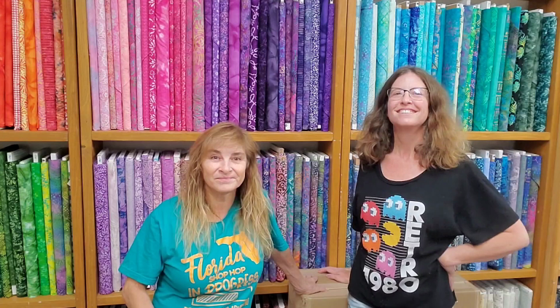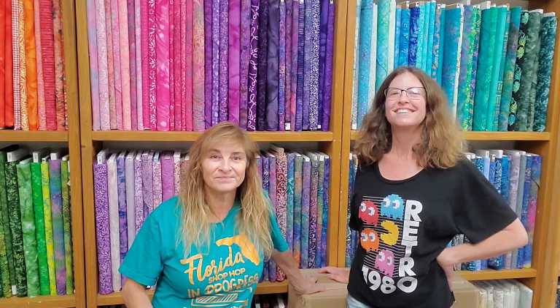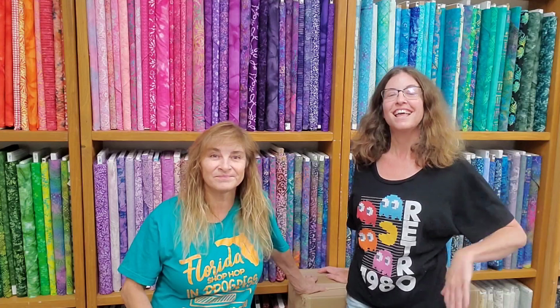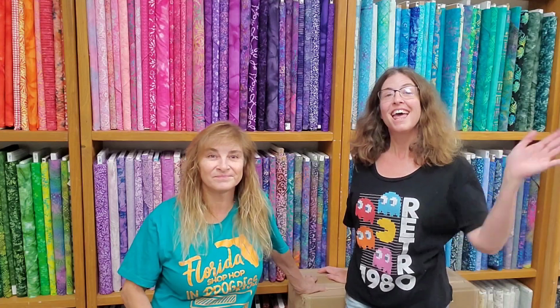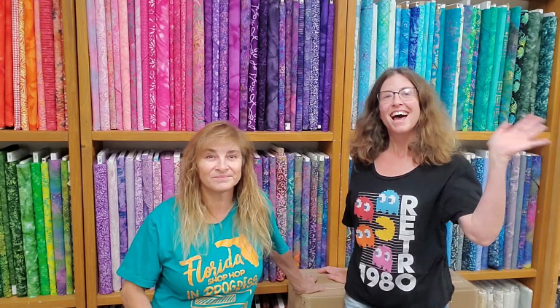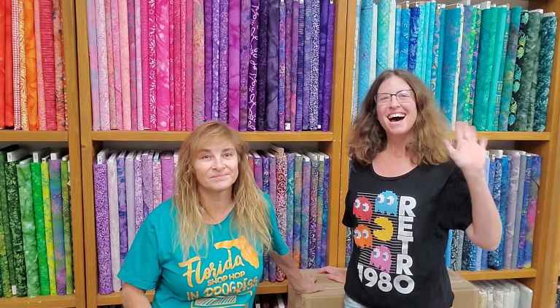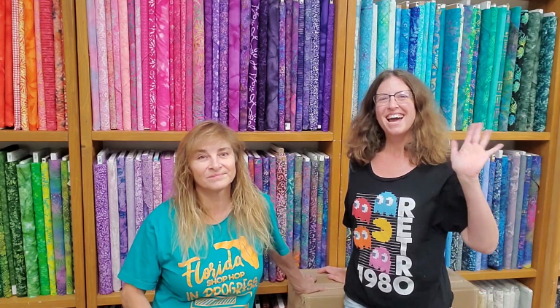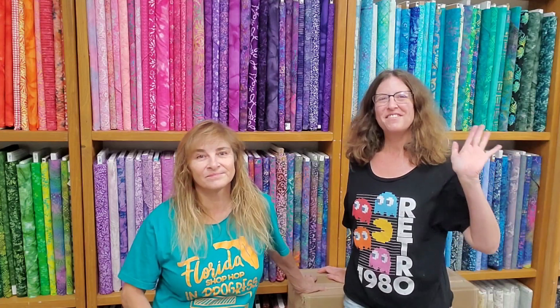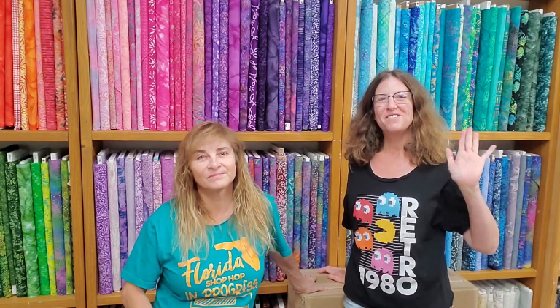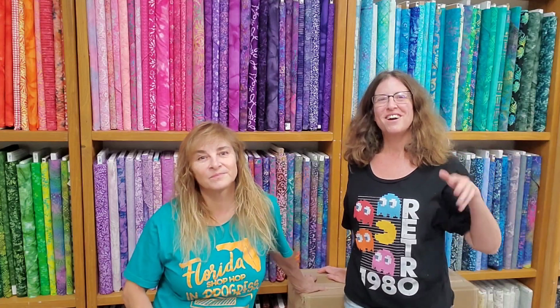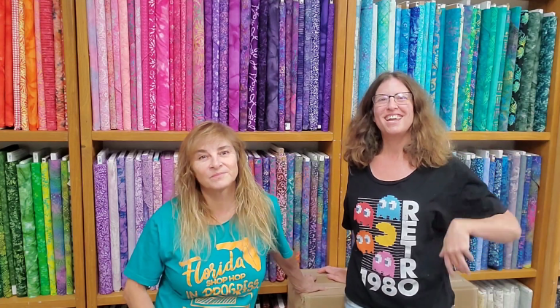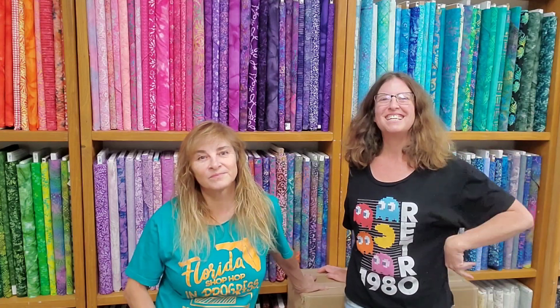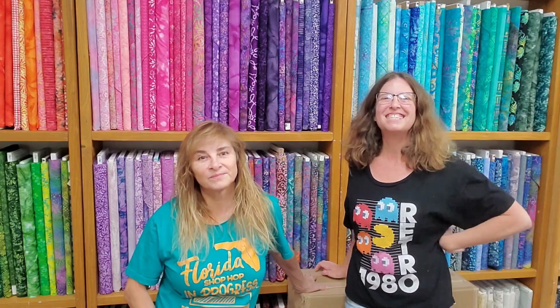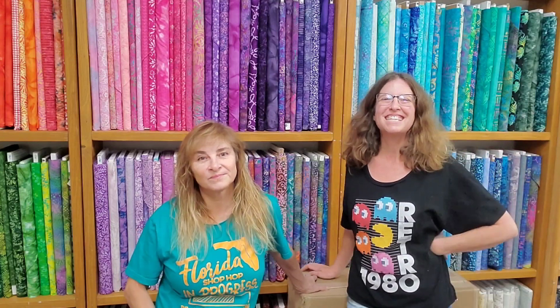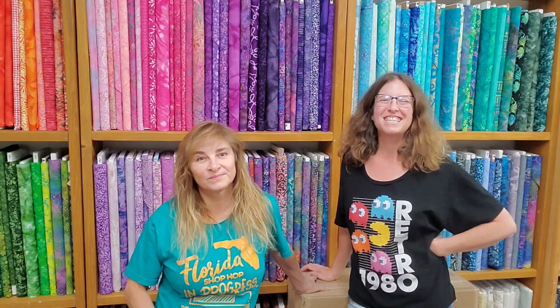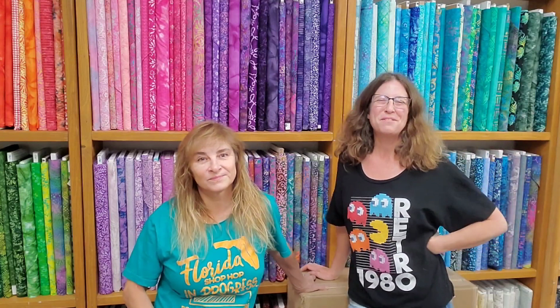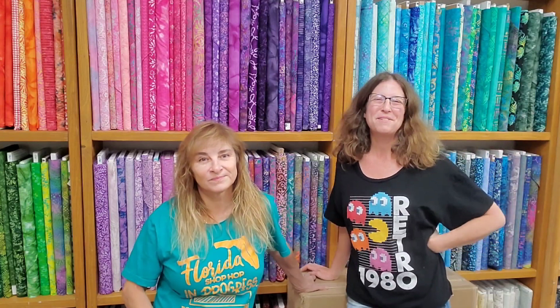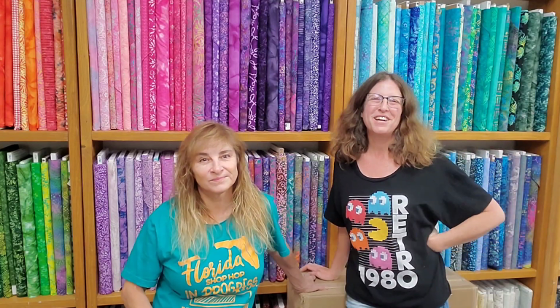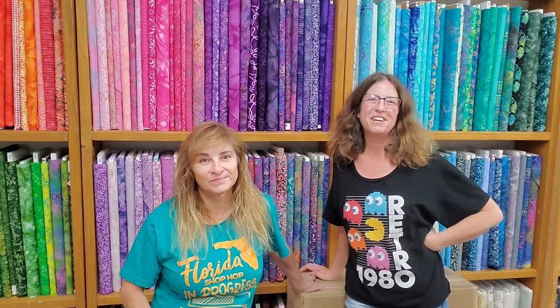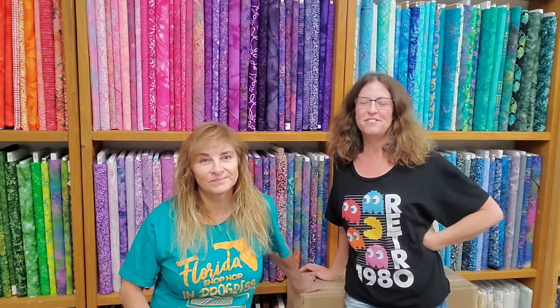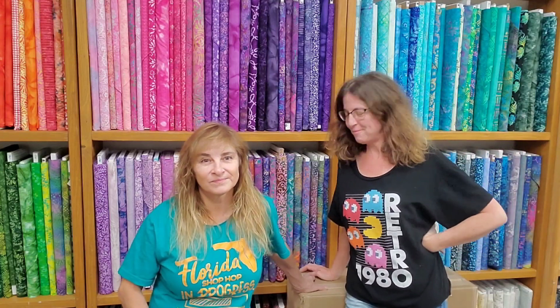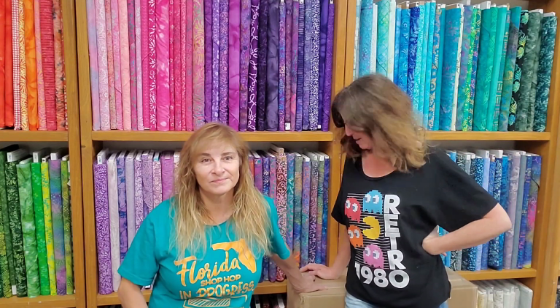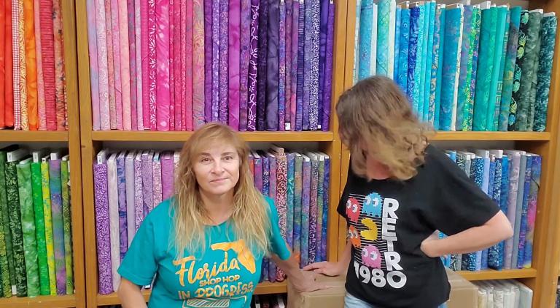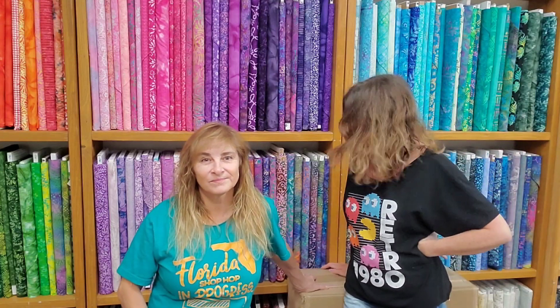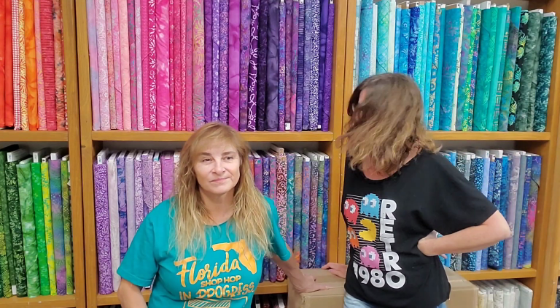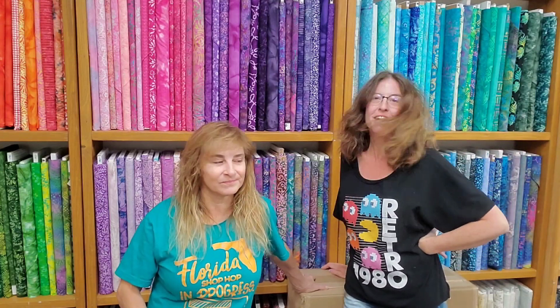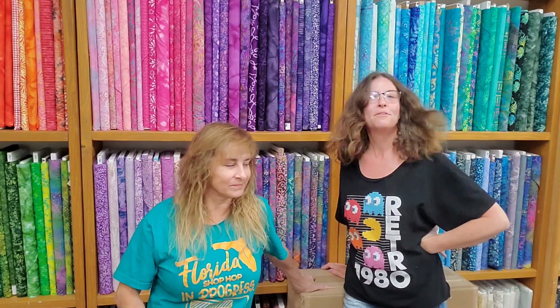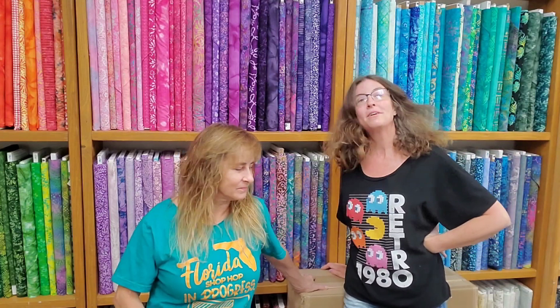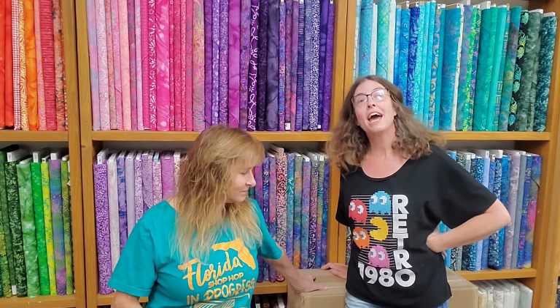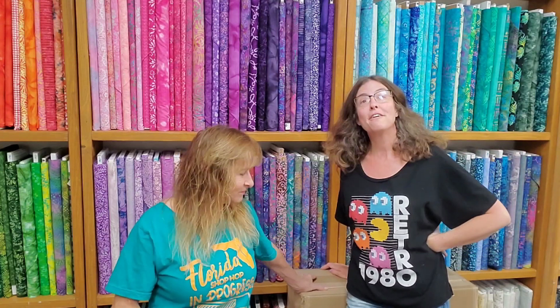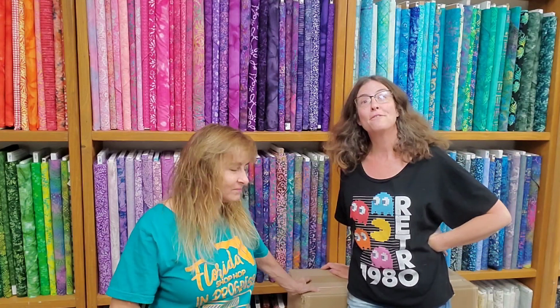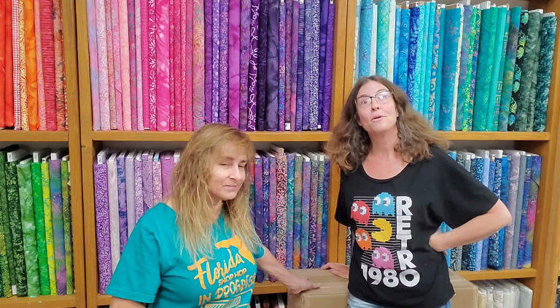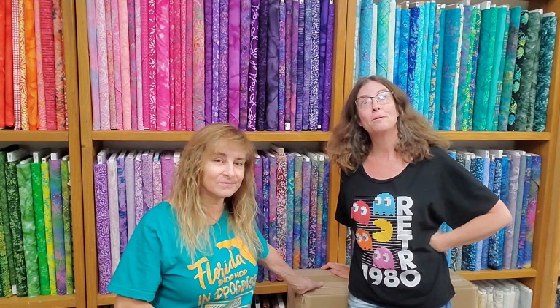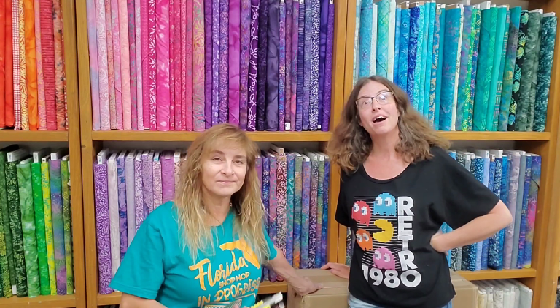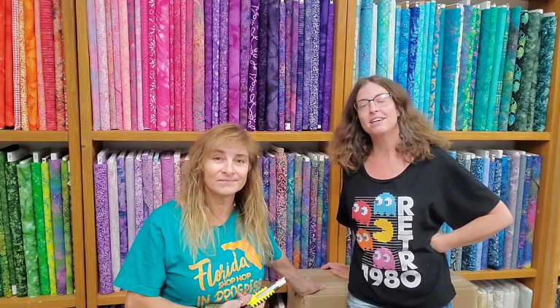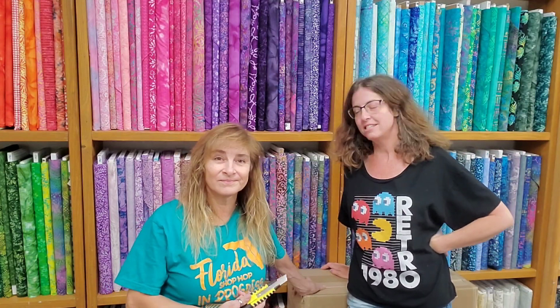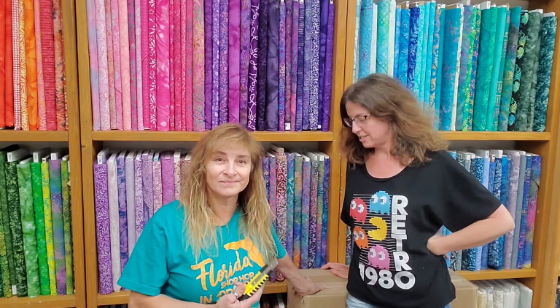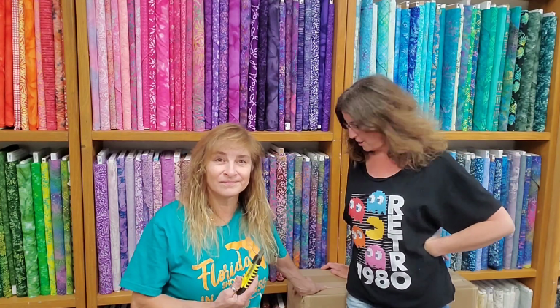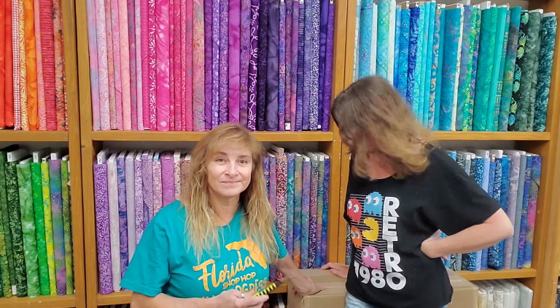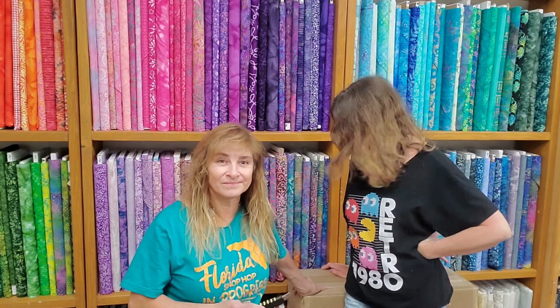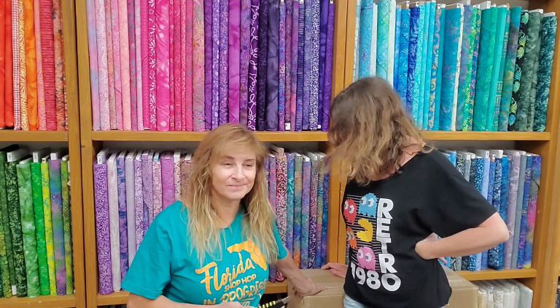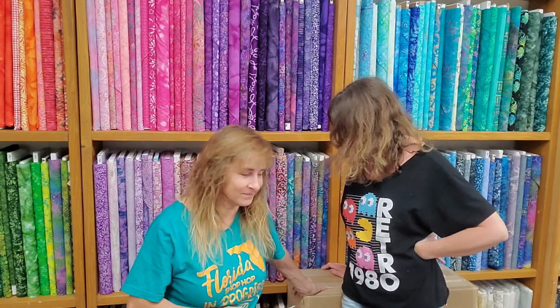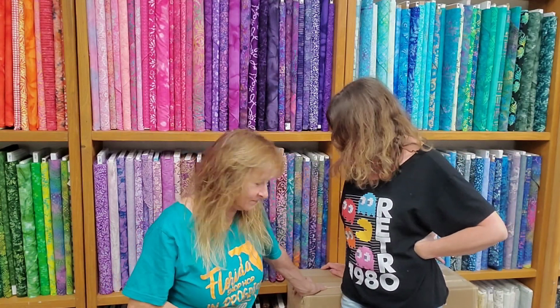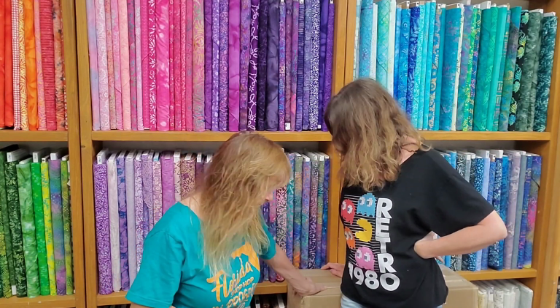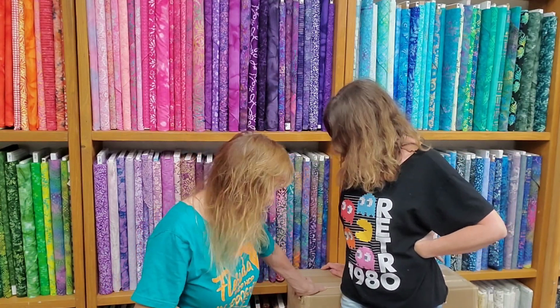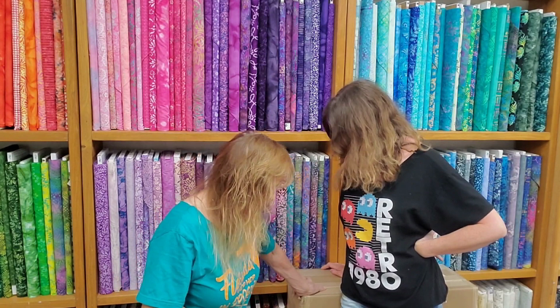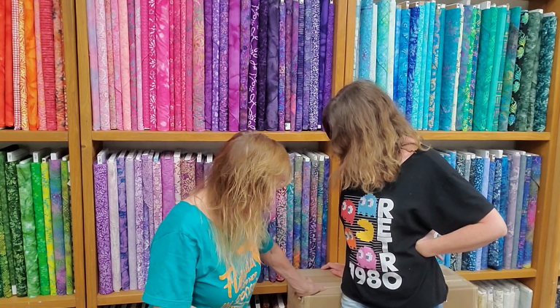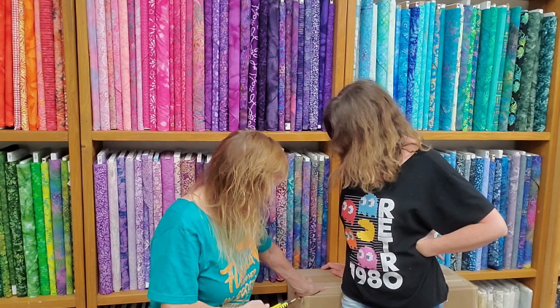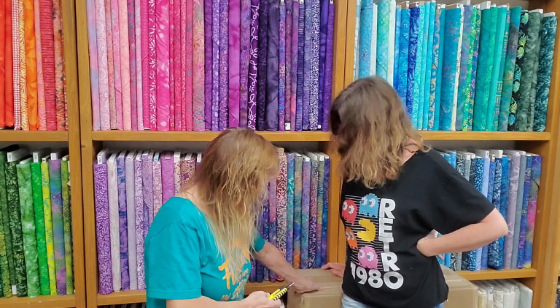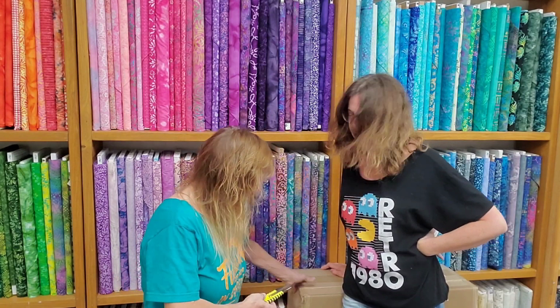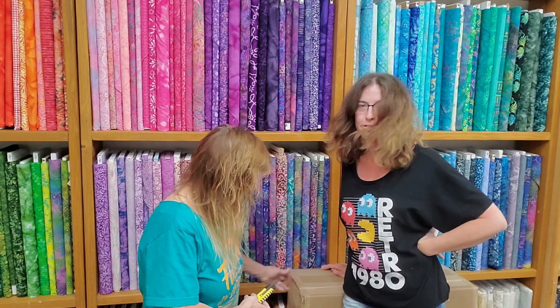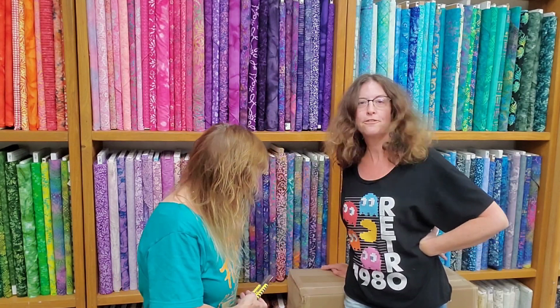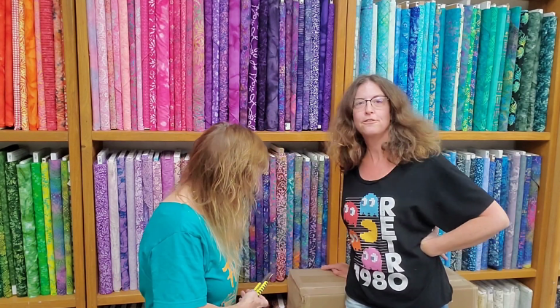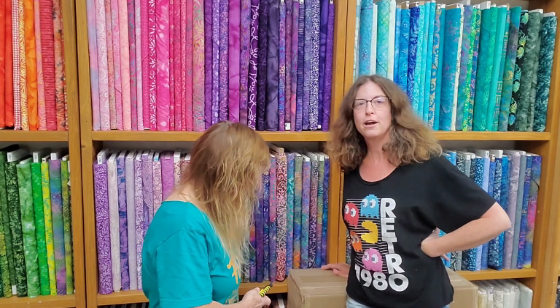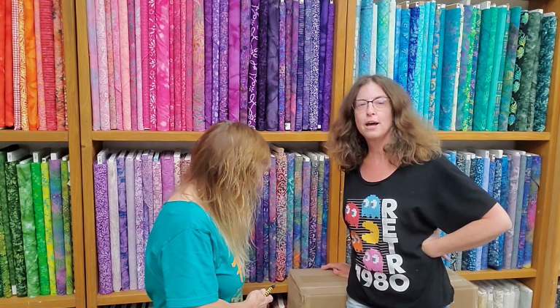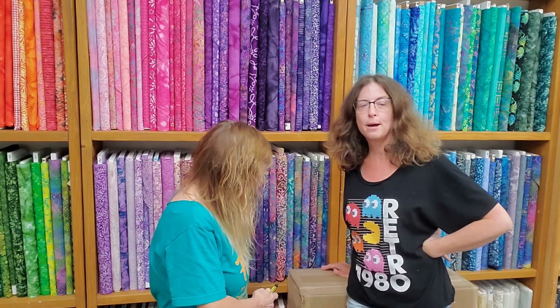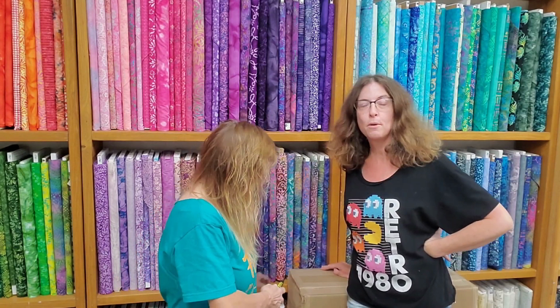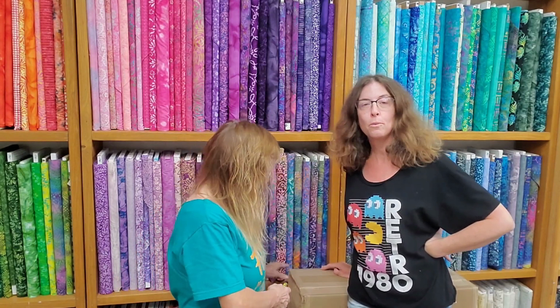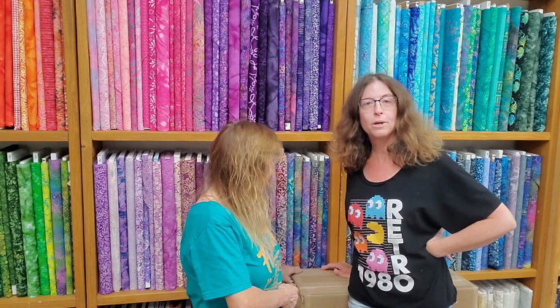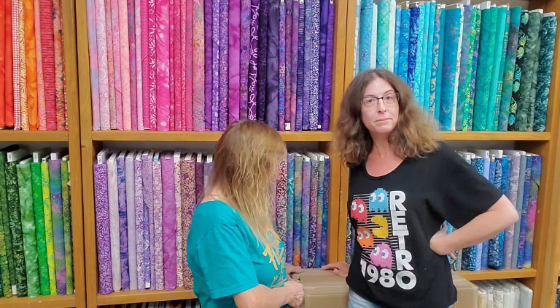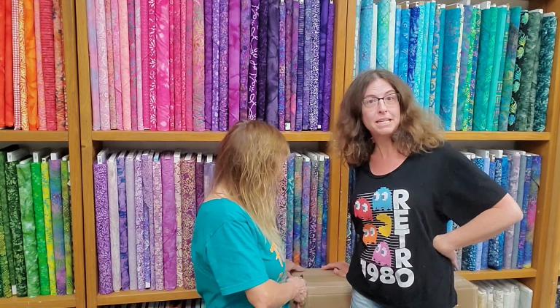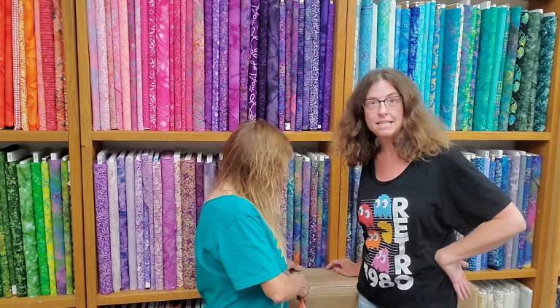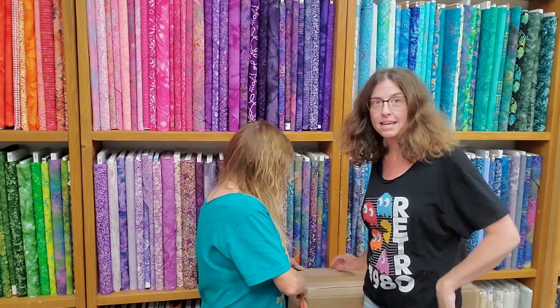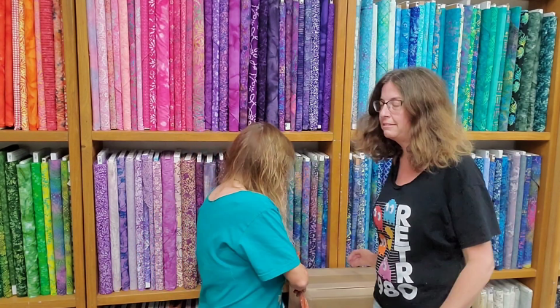Hi everyone, it's Leslie and Marion from Ringless Inn. We have four boxes to open today and they are all from Wilmington.